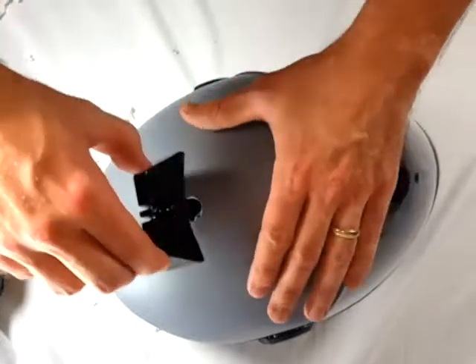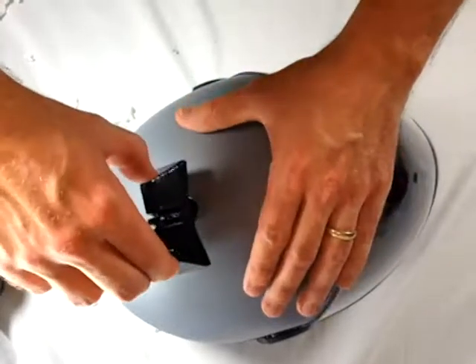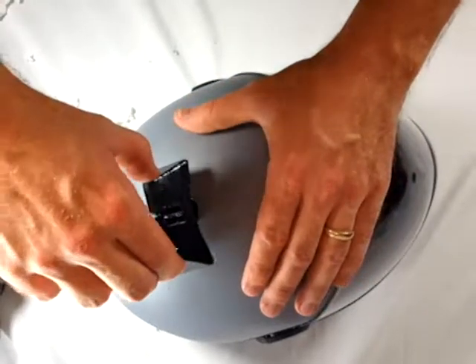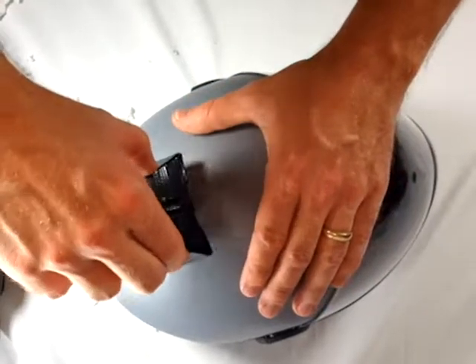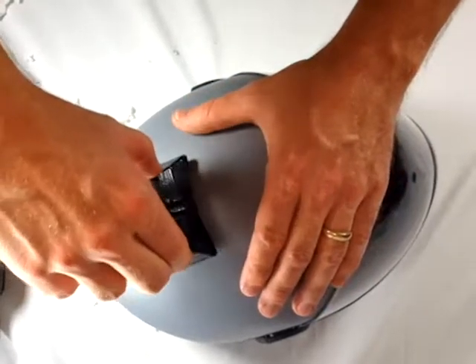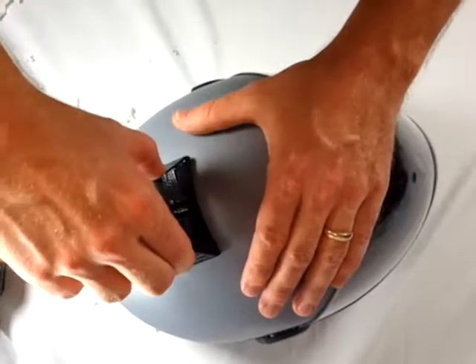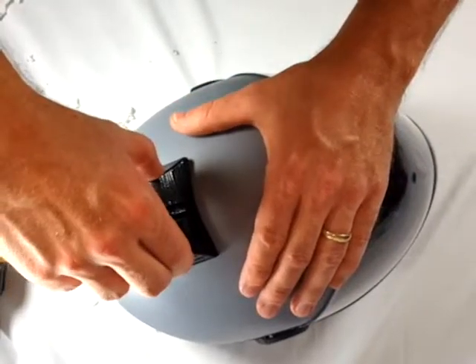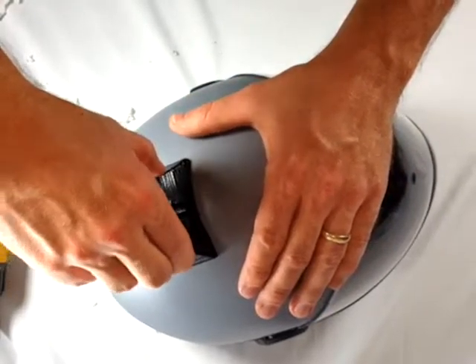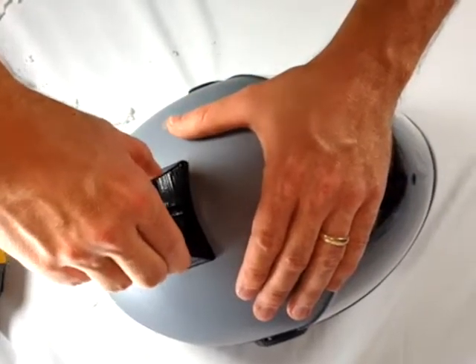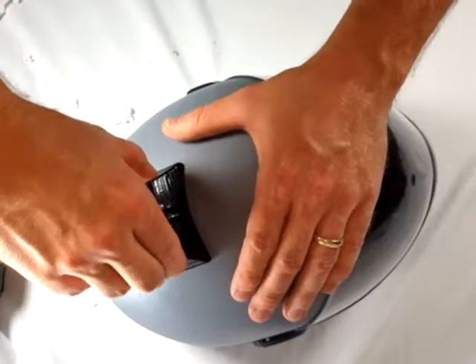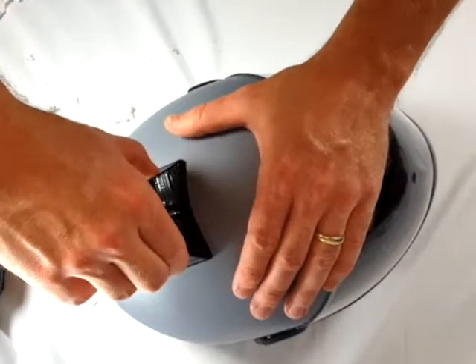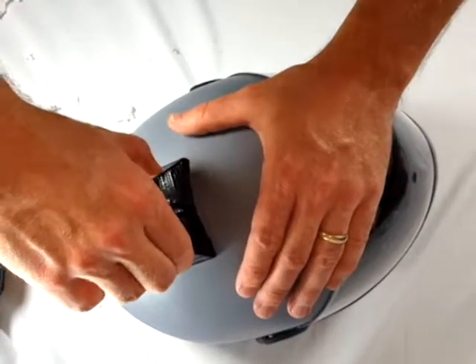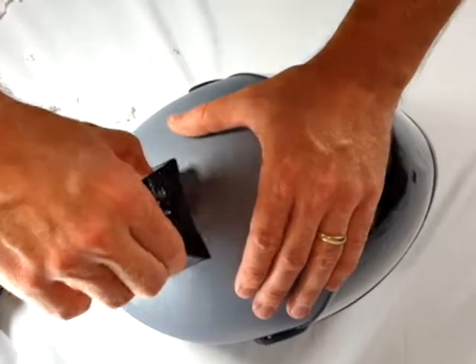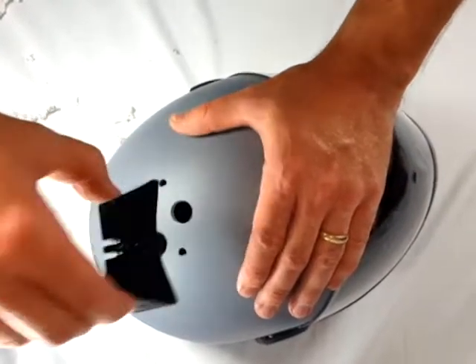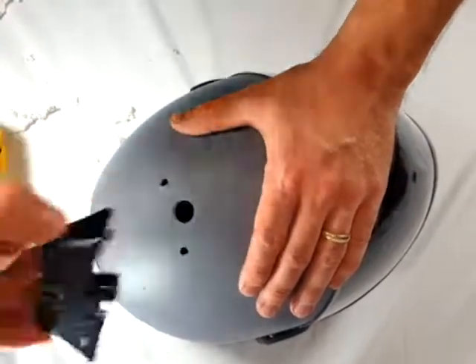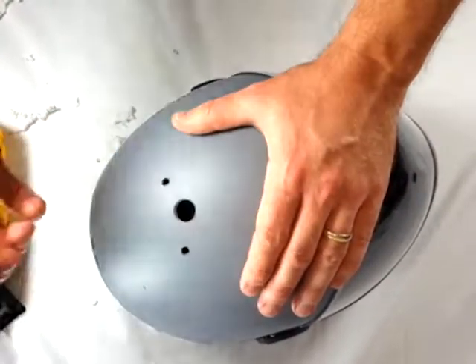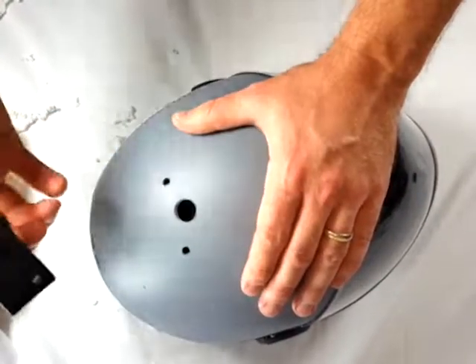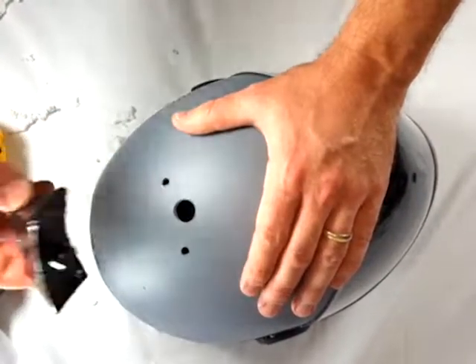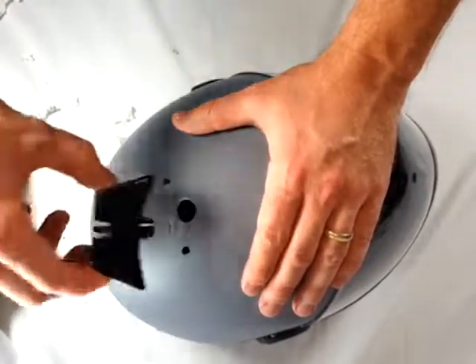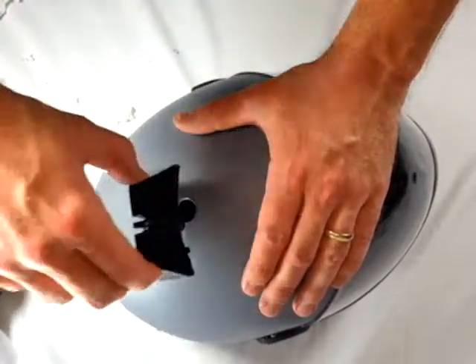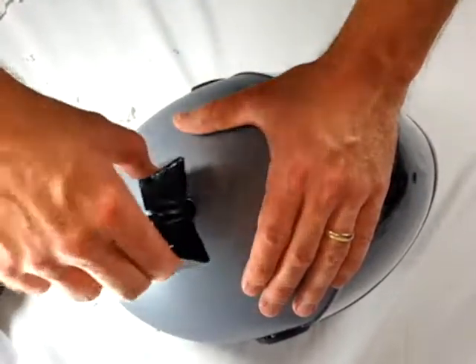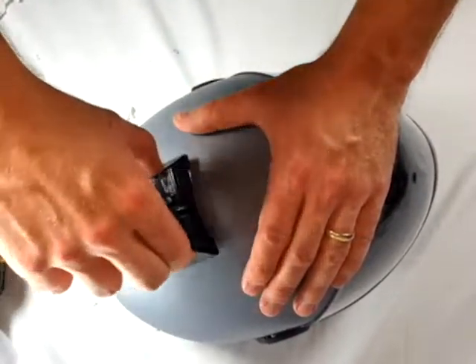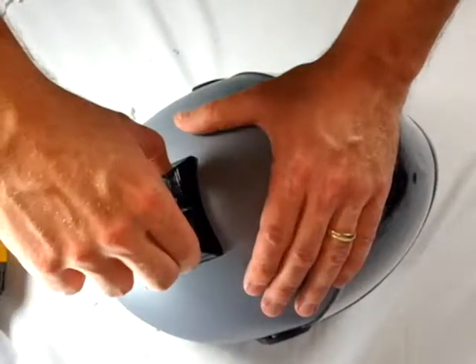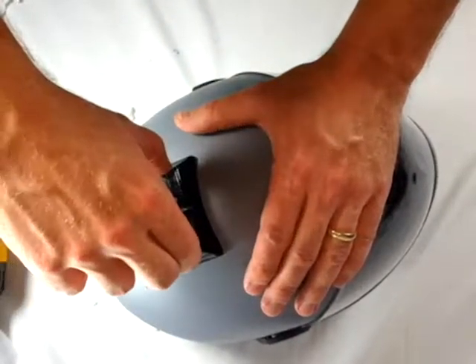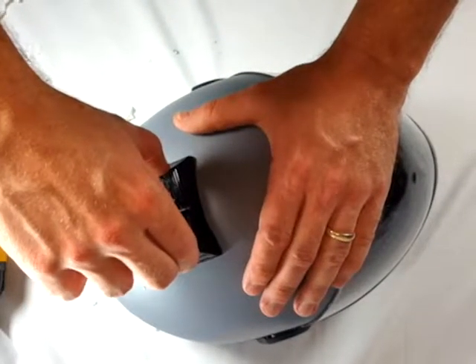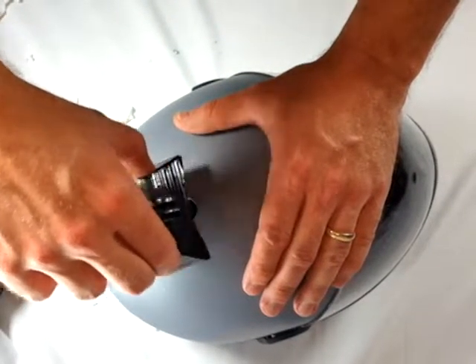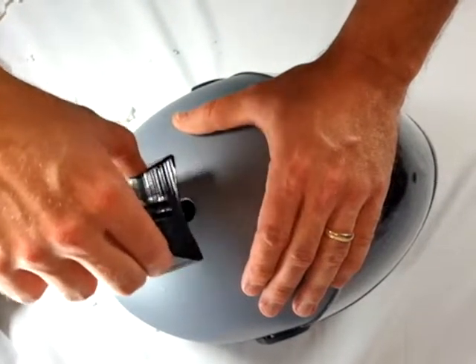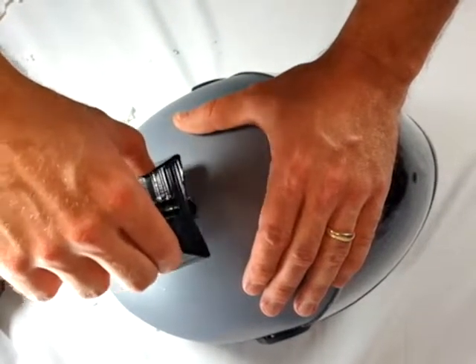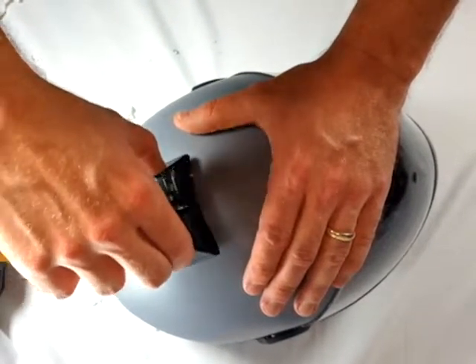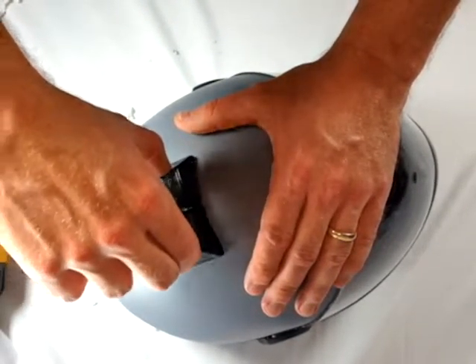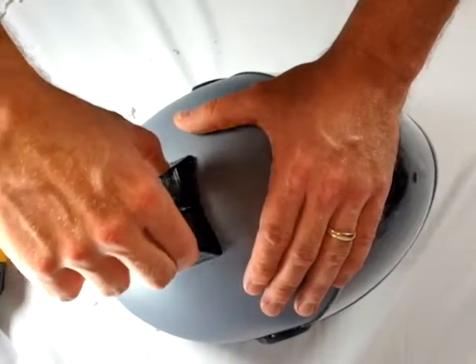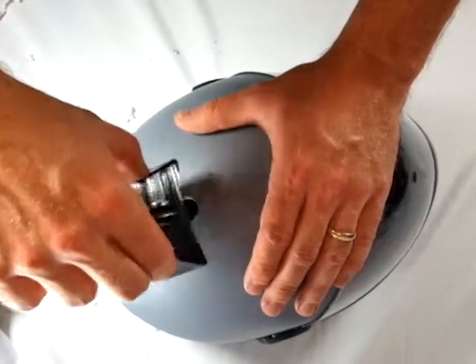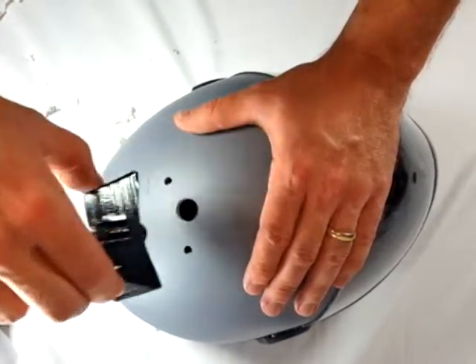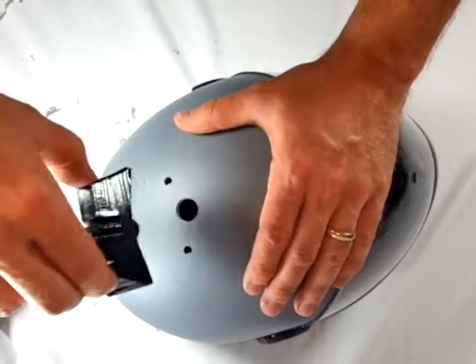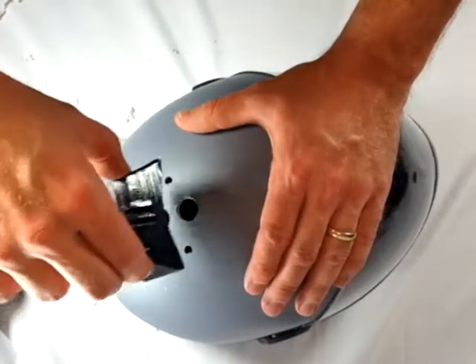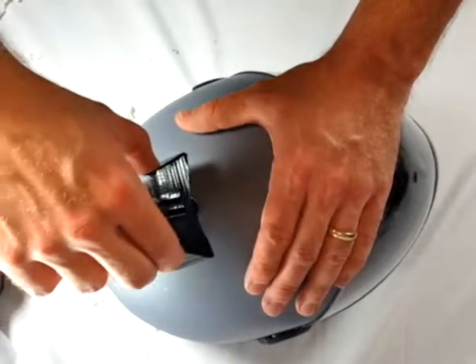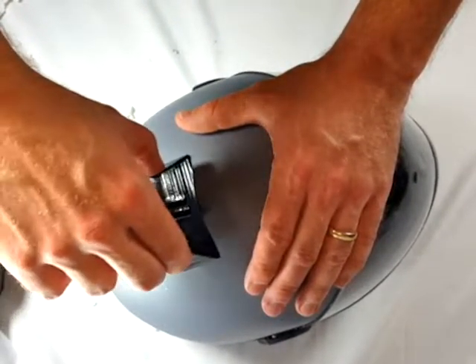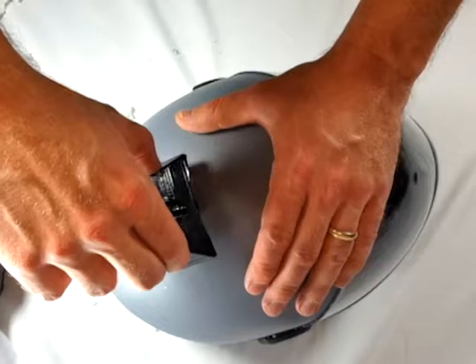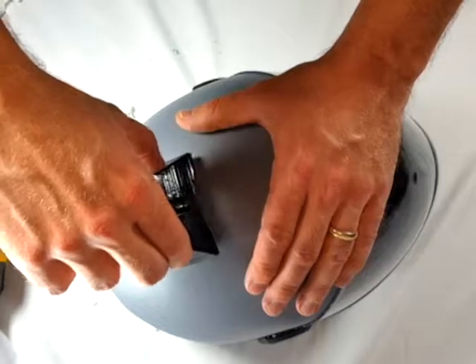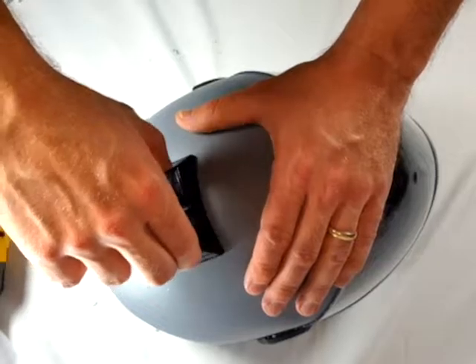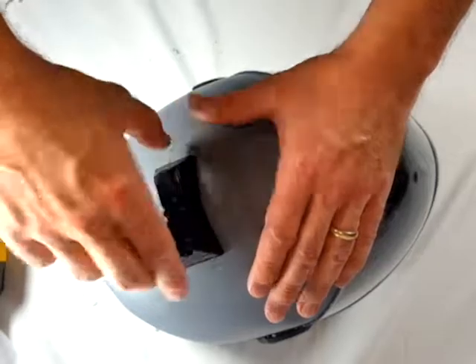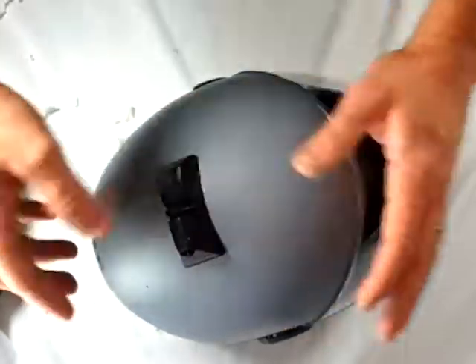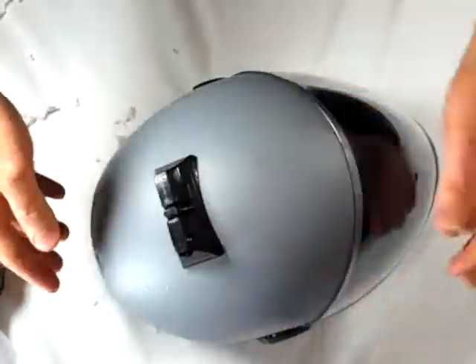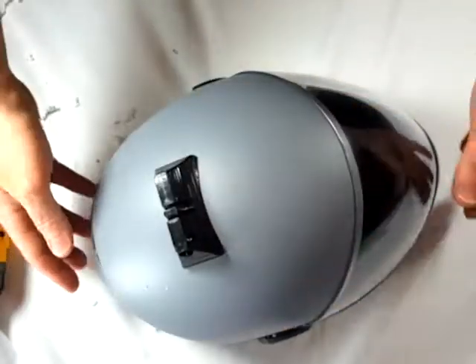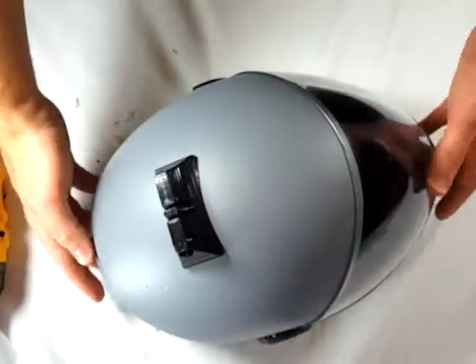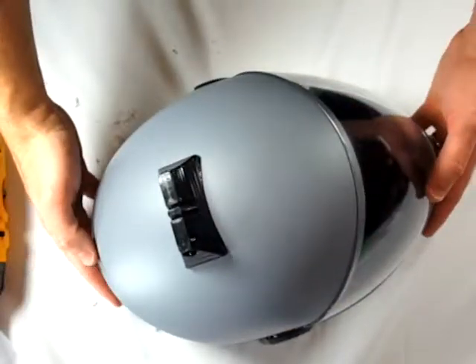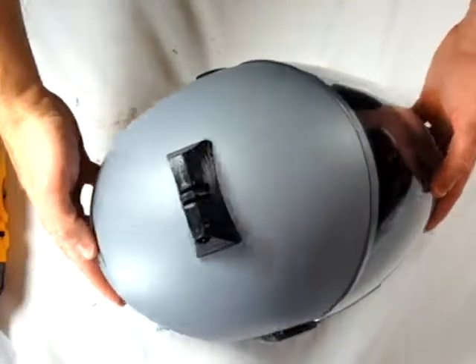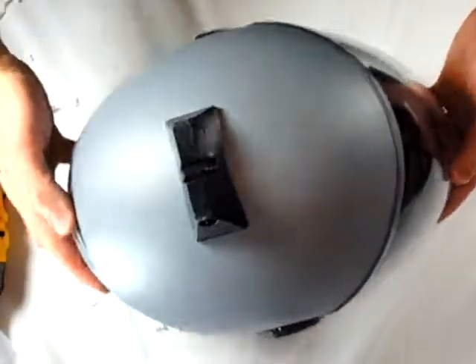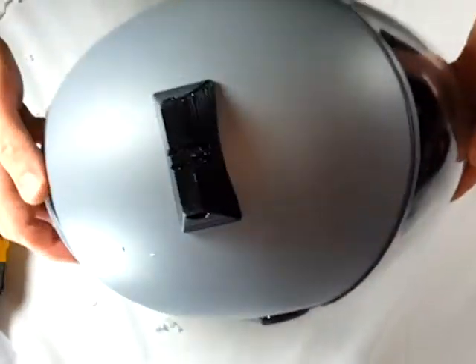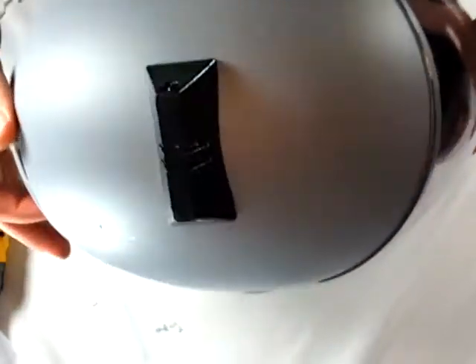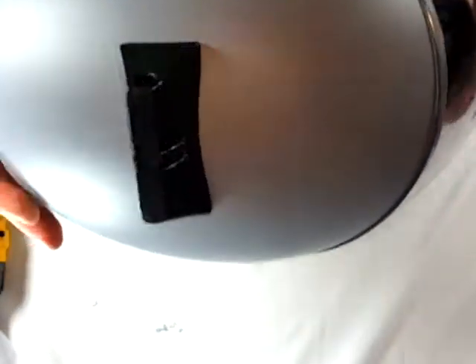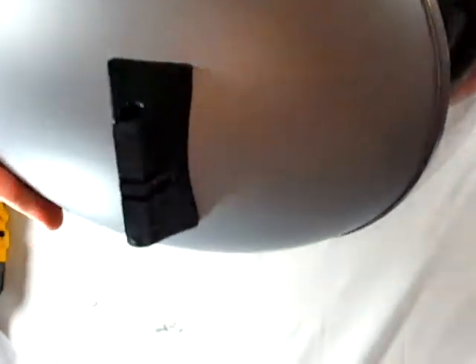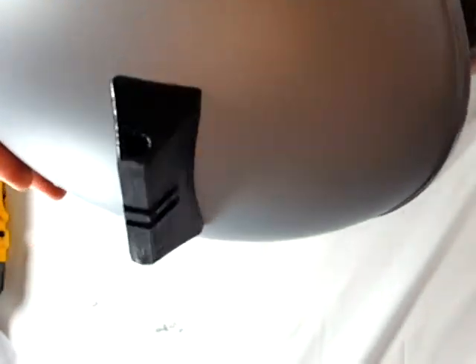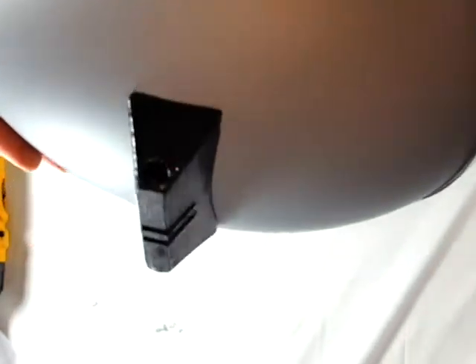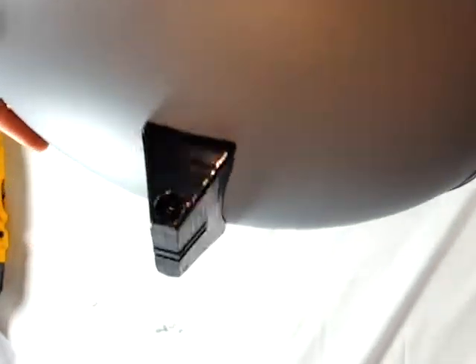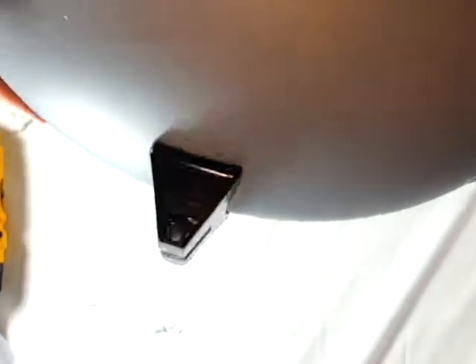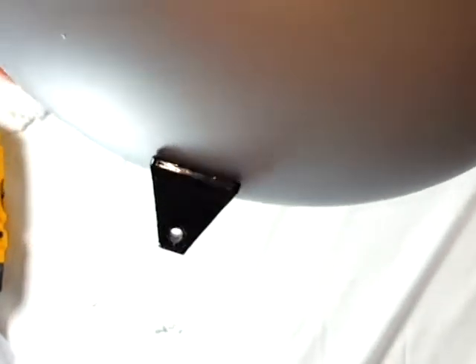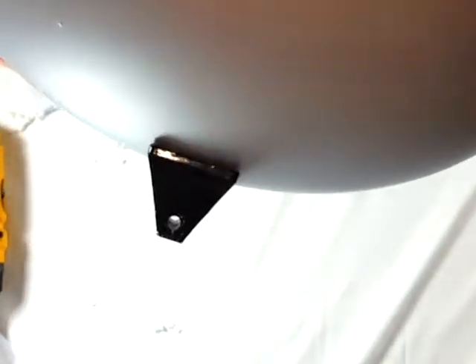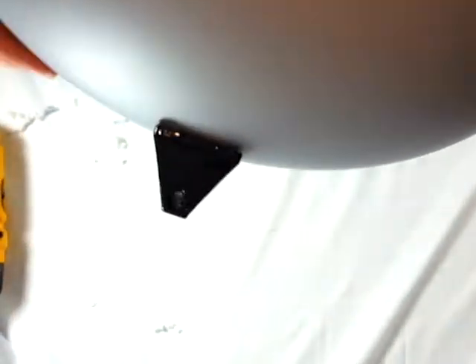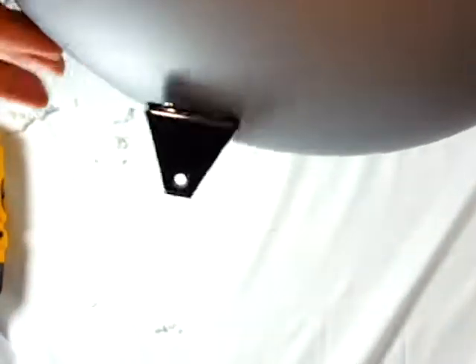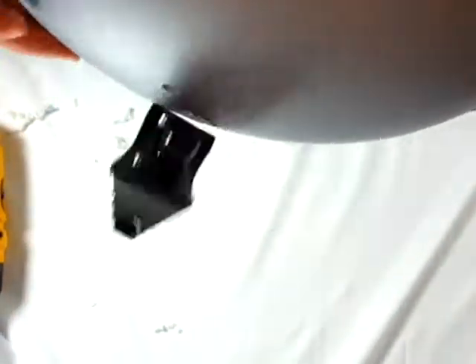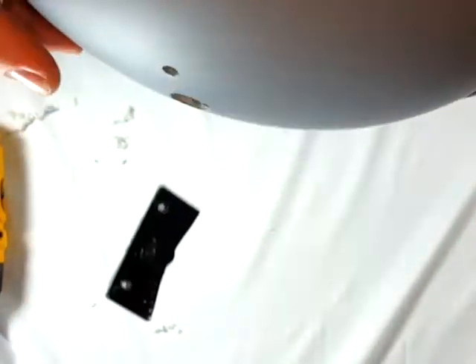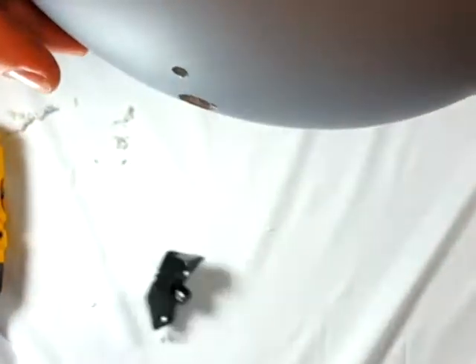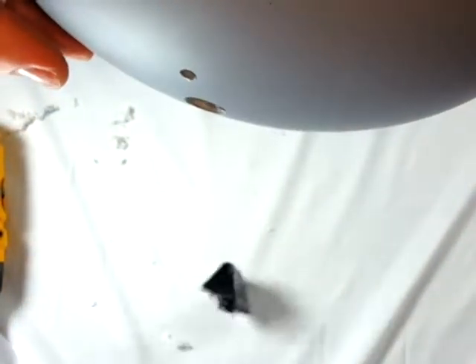You should now be able to slide the mount in and out with two fingers. Better yet, if you tilt your helmet, the mount should just fall out.